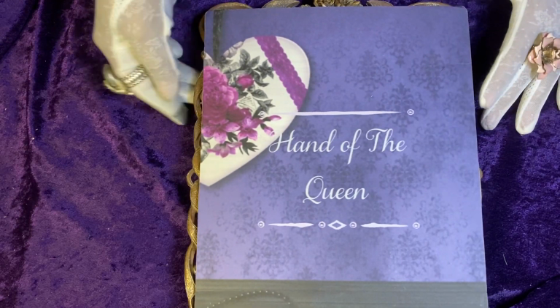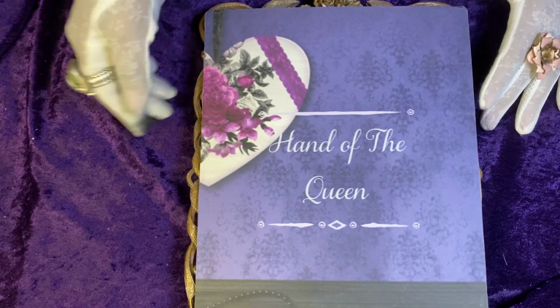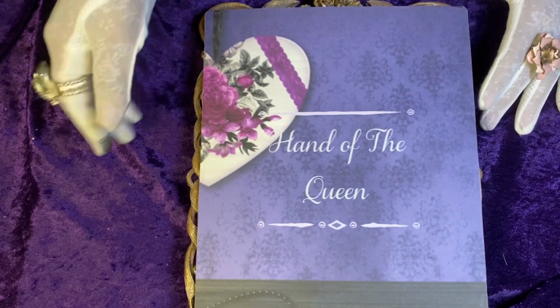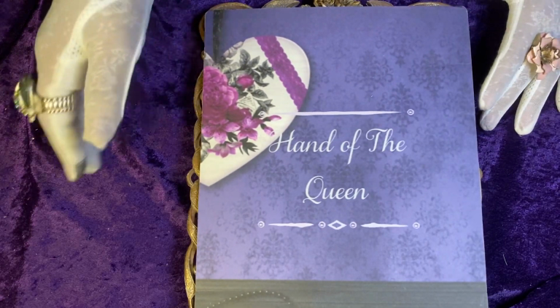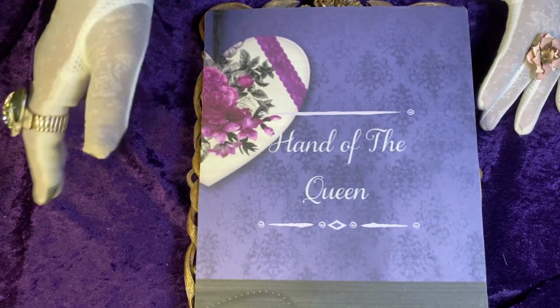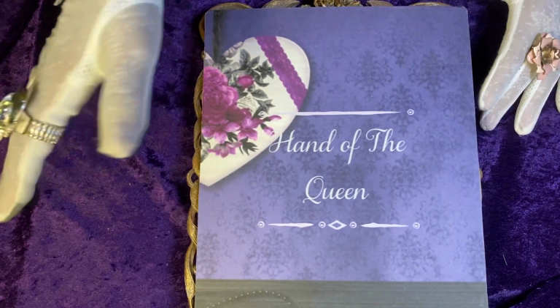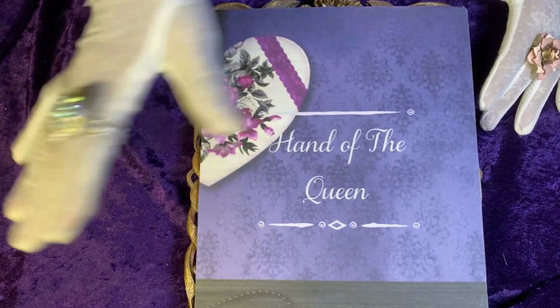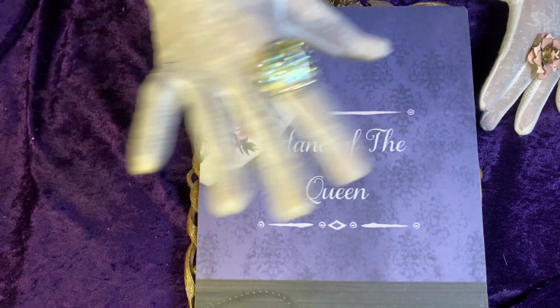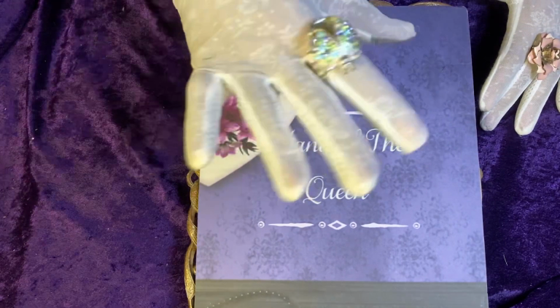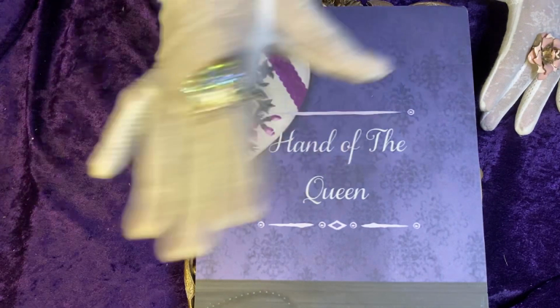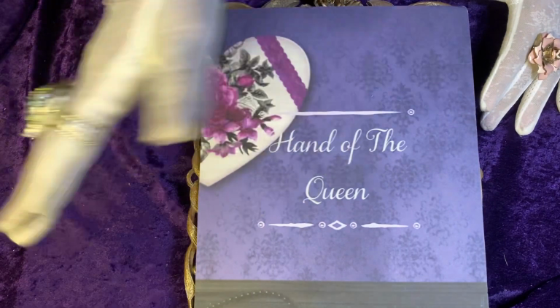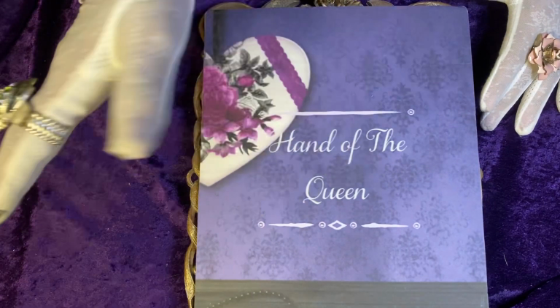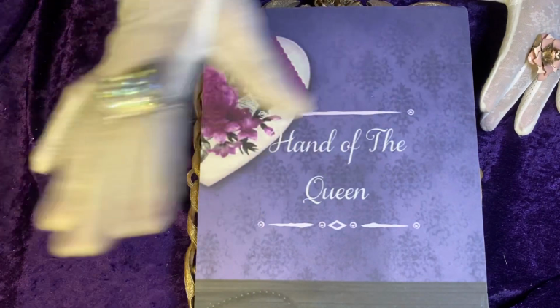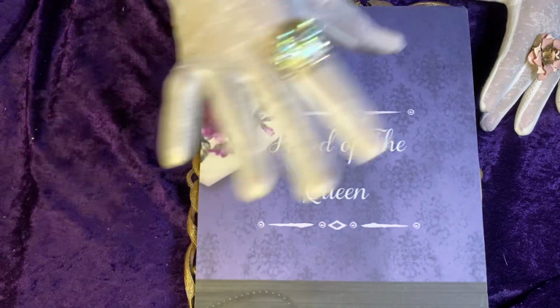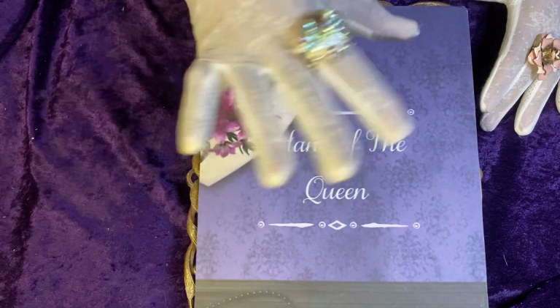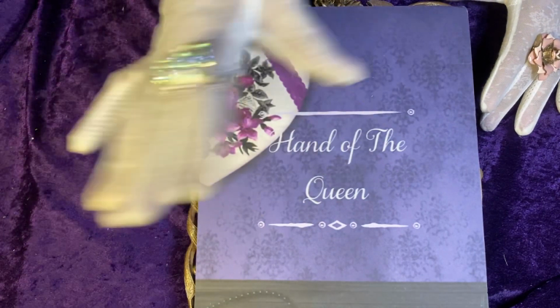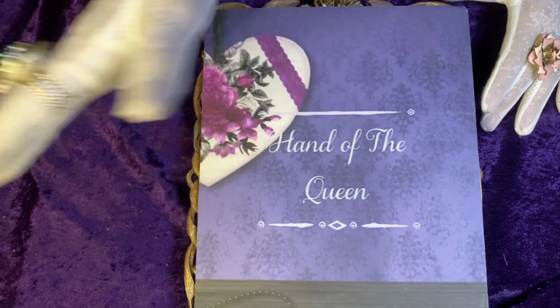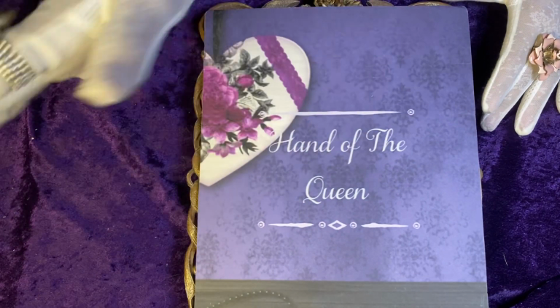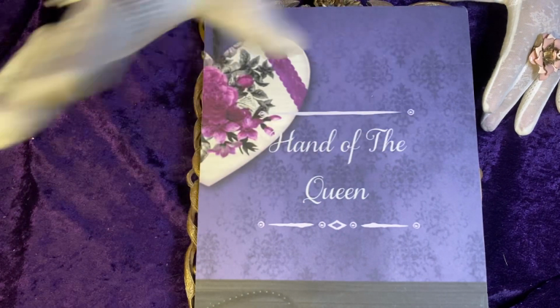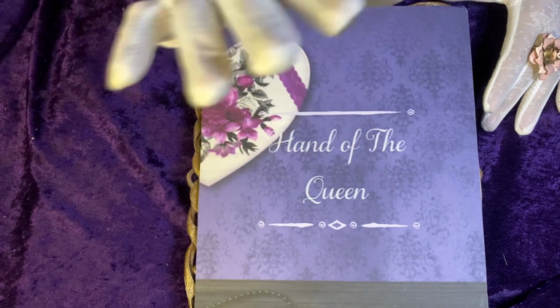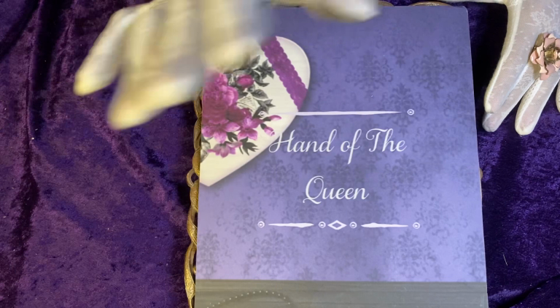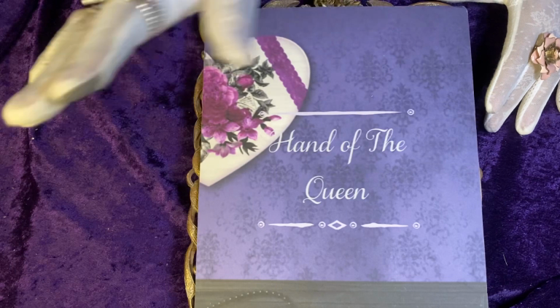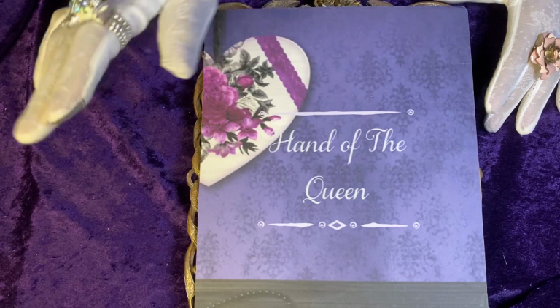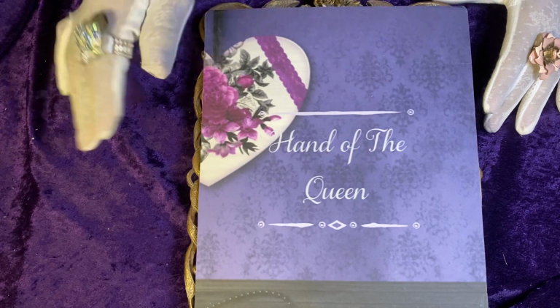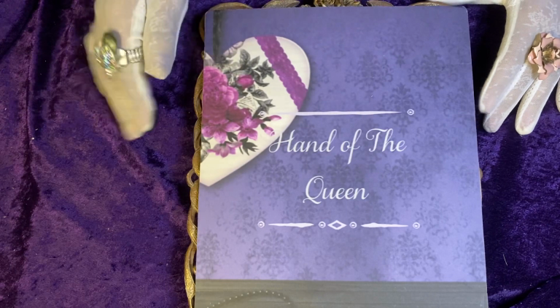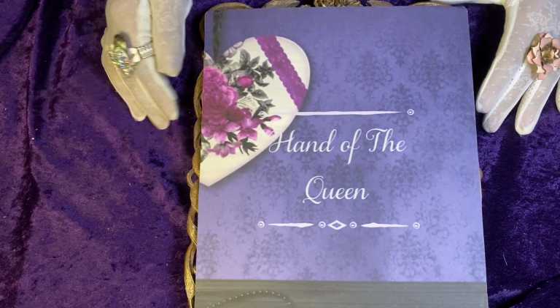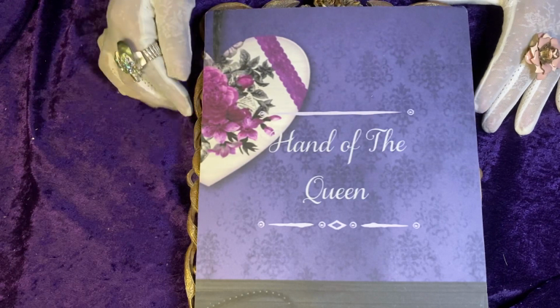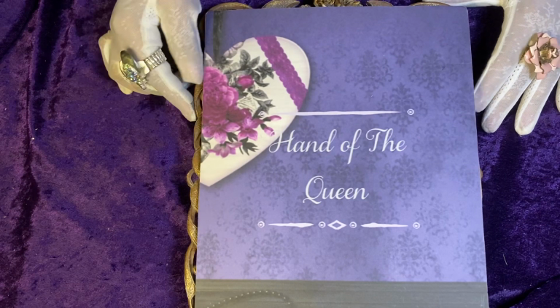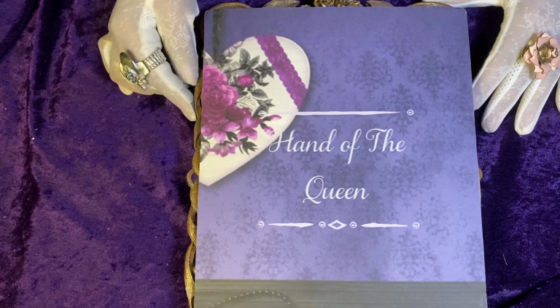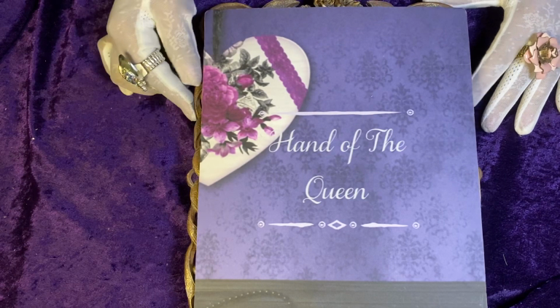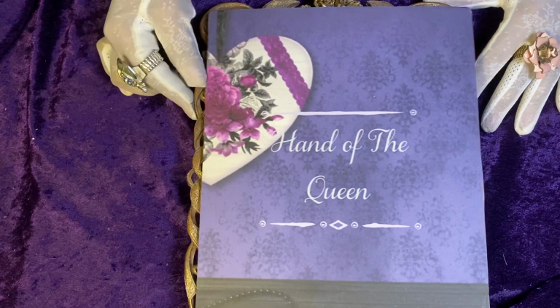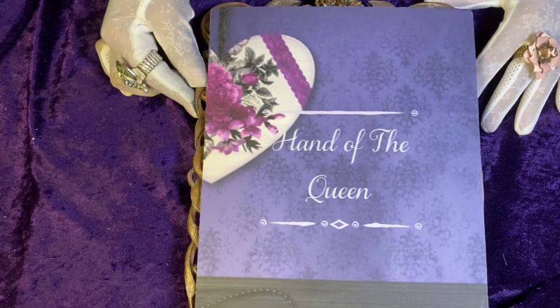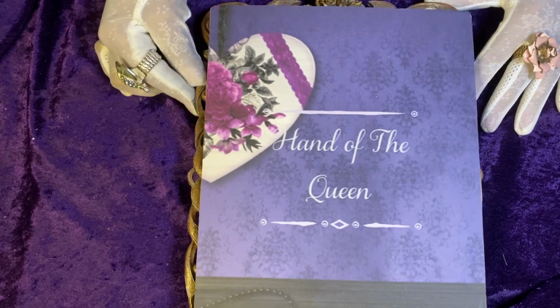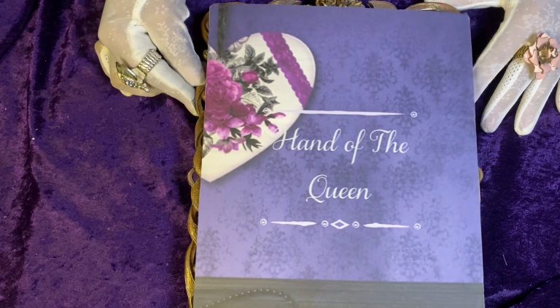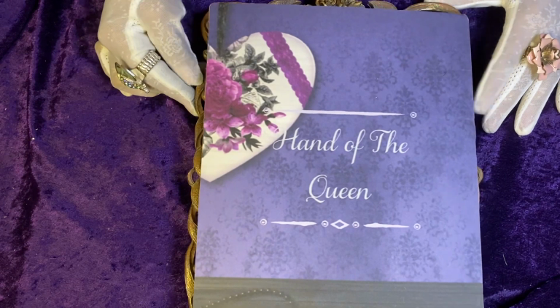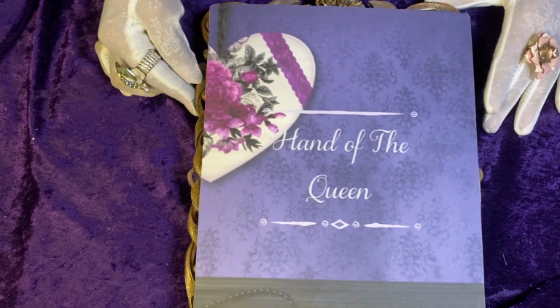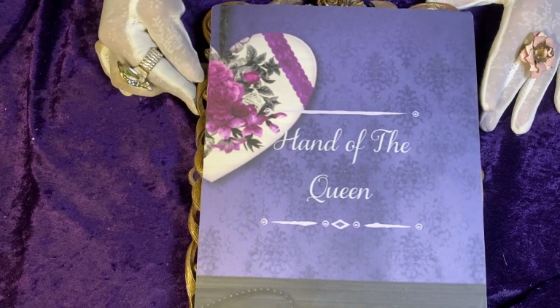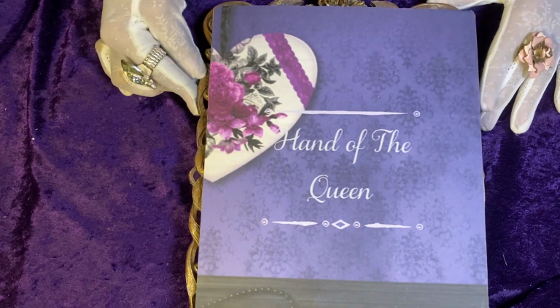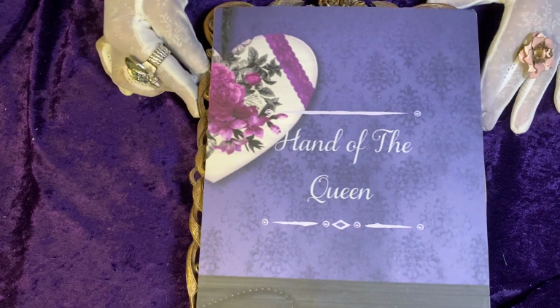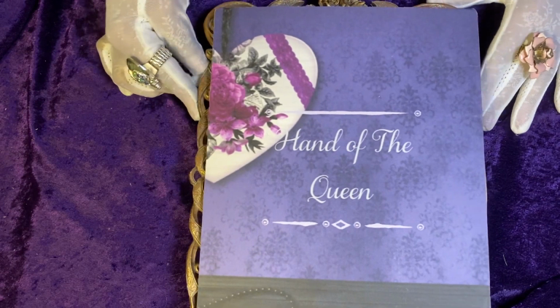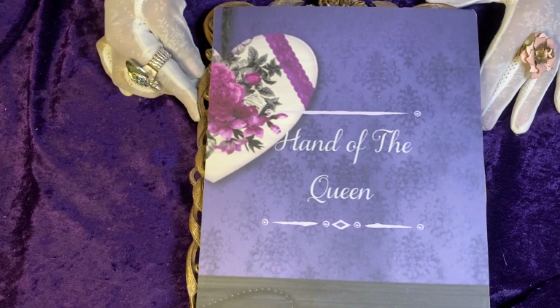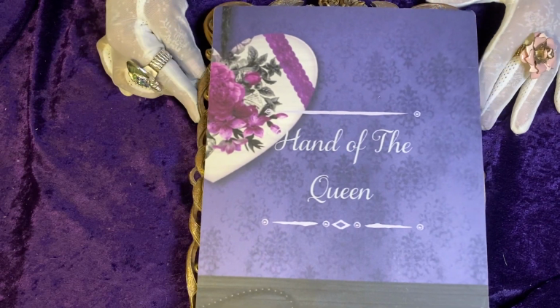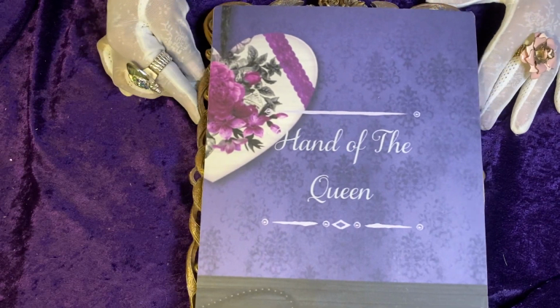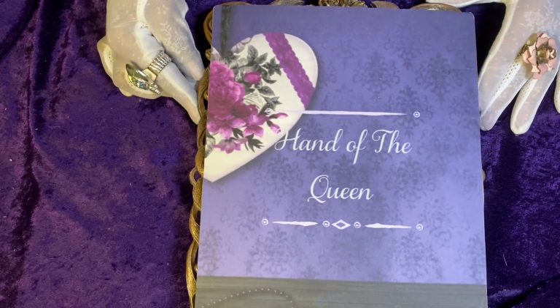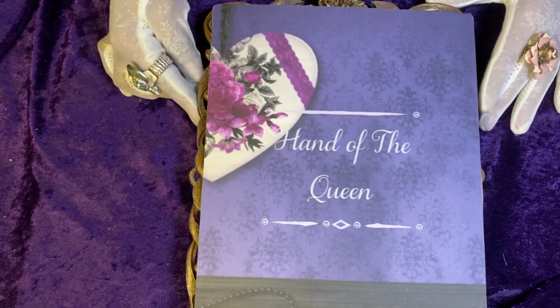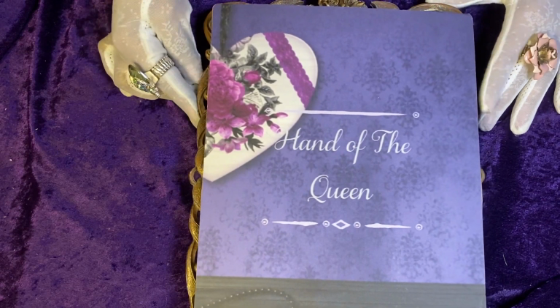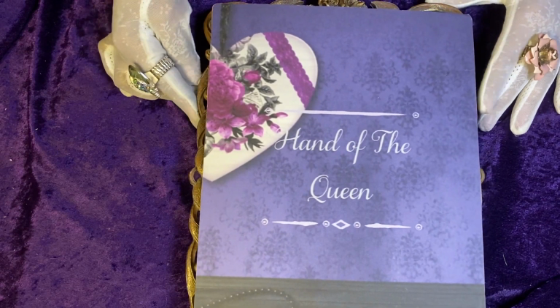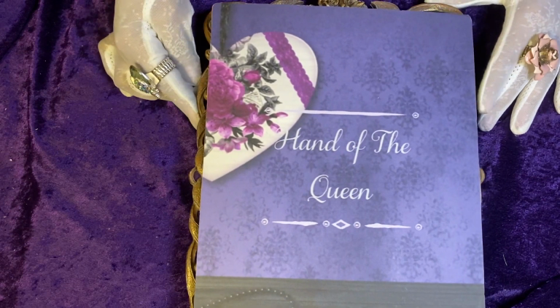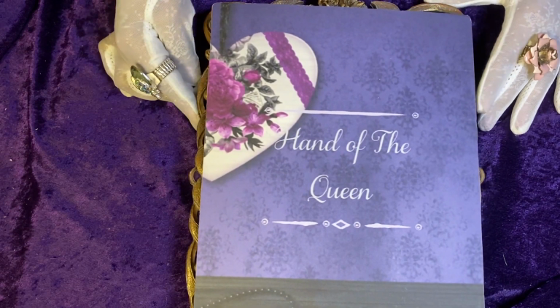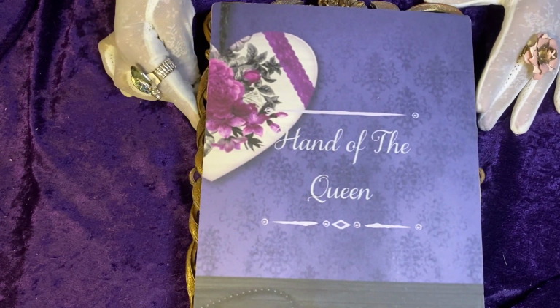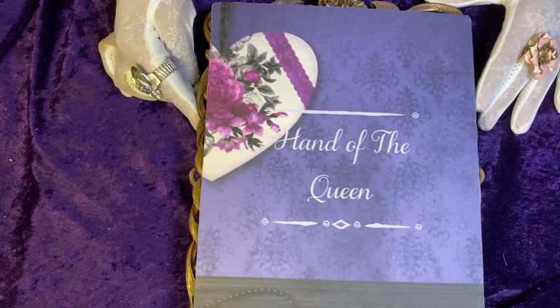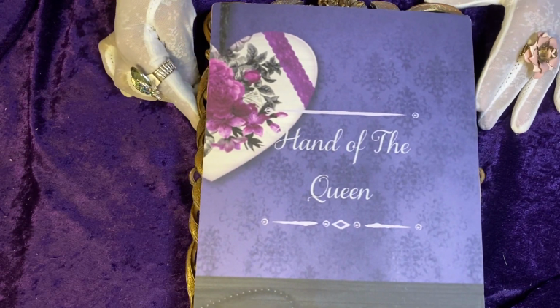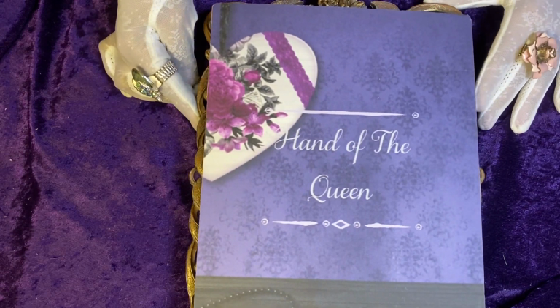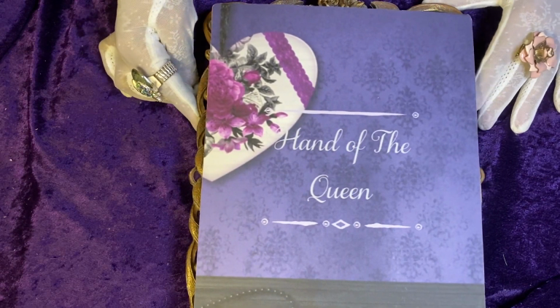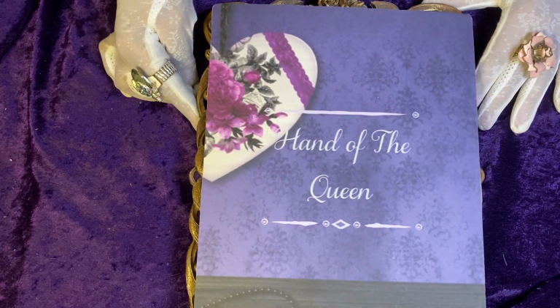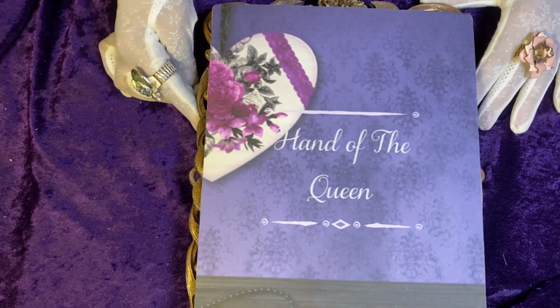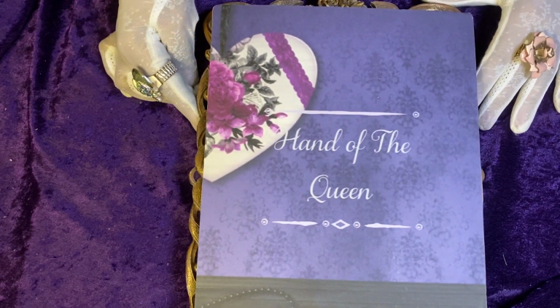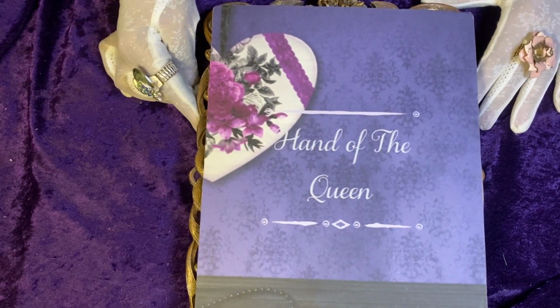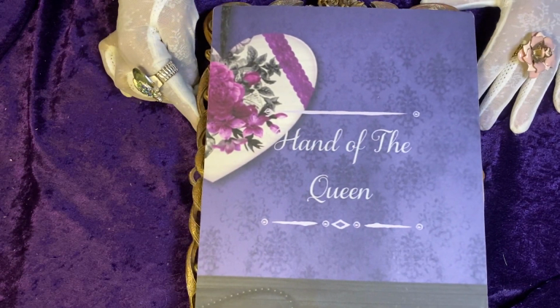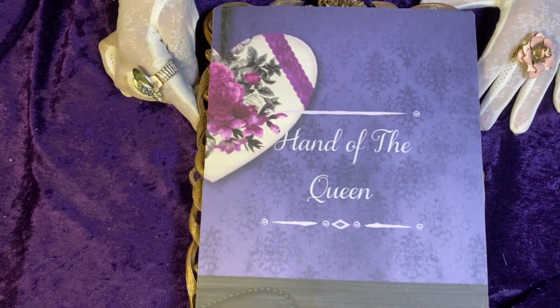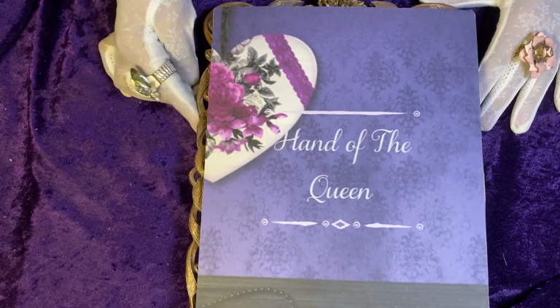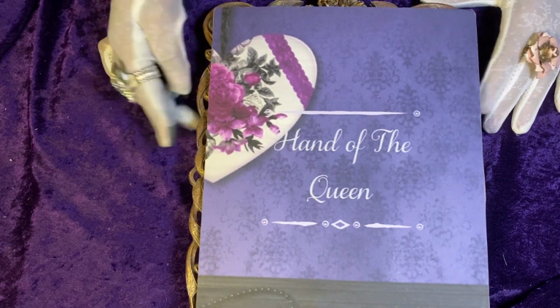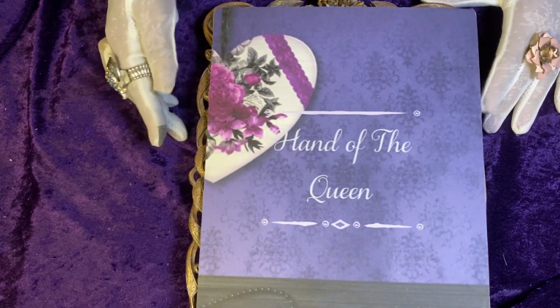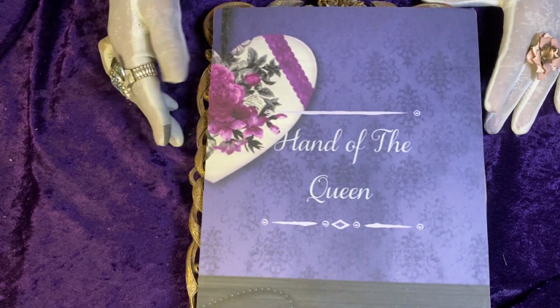Hello, Queens and Kings, Jacqueline Haley here, Hand of the Queen.